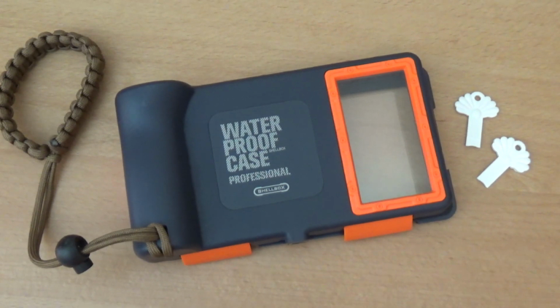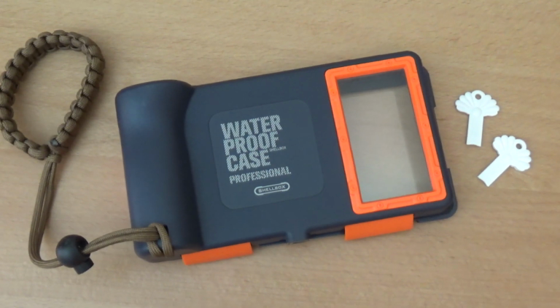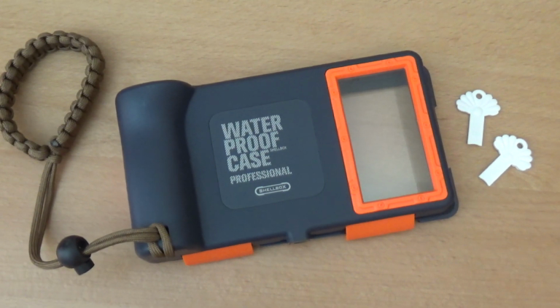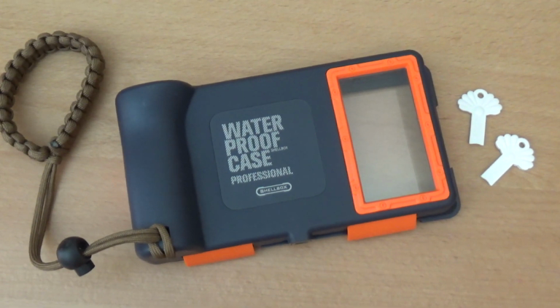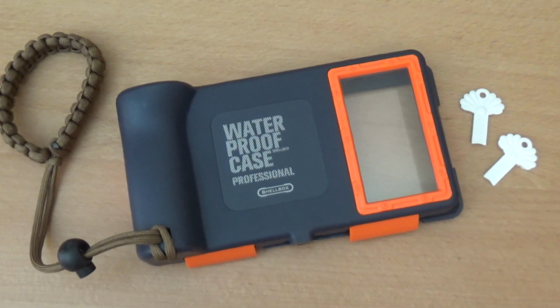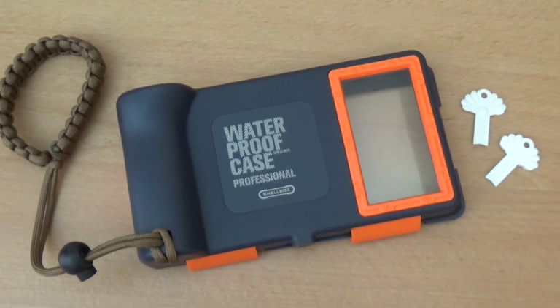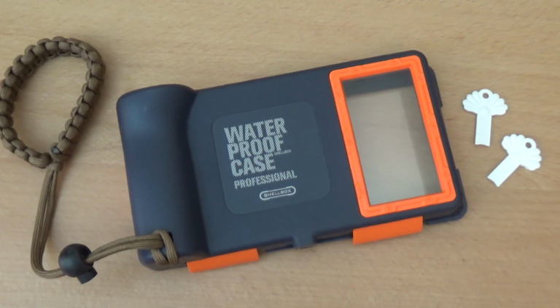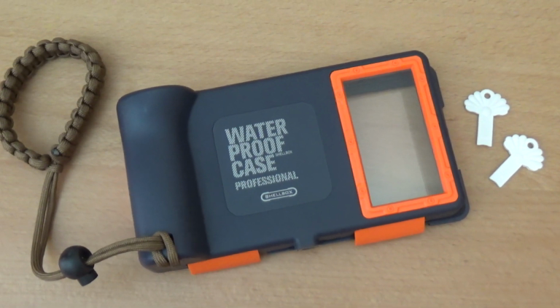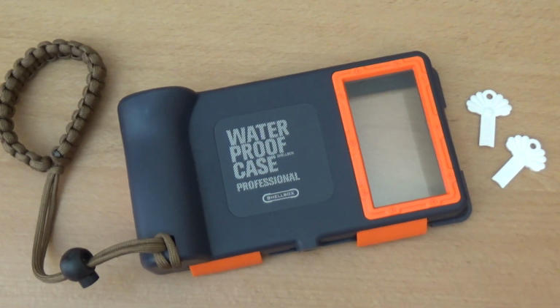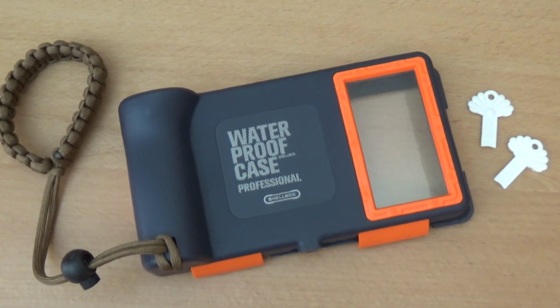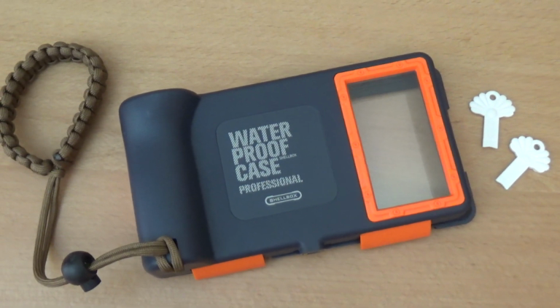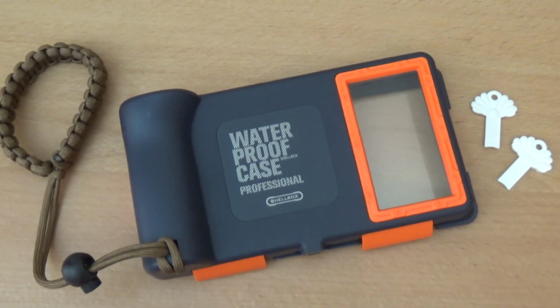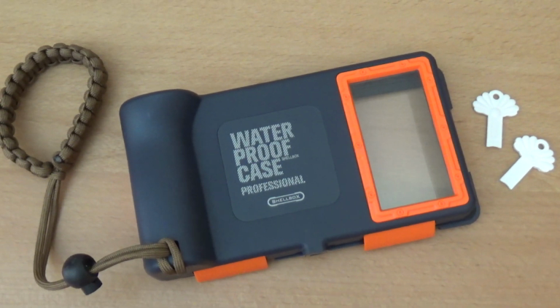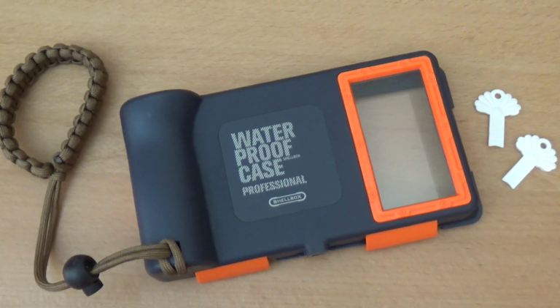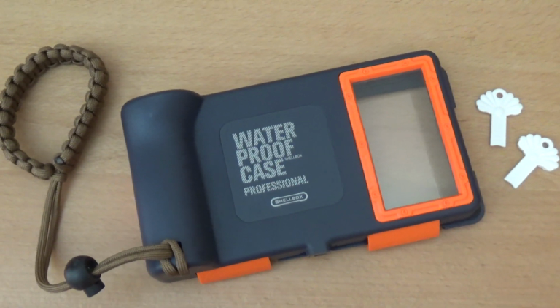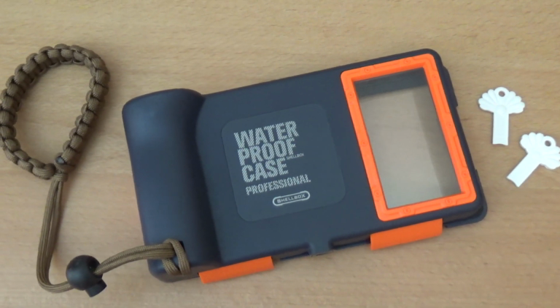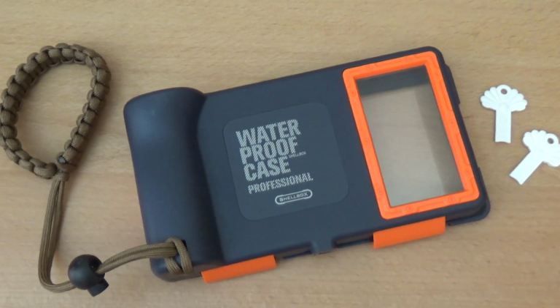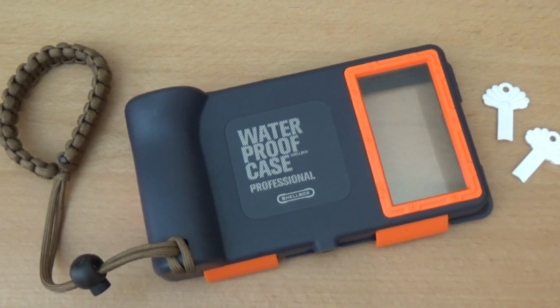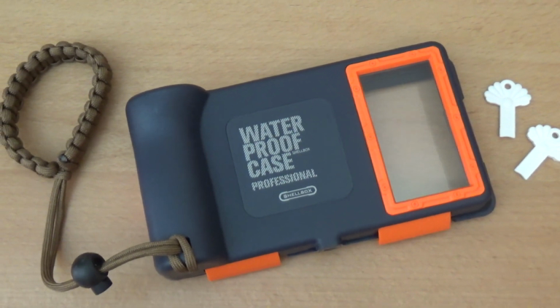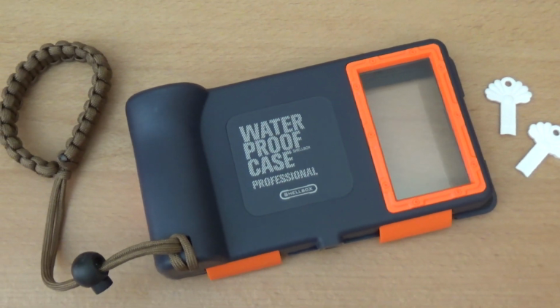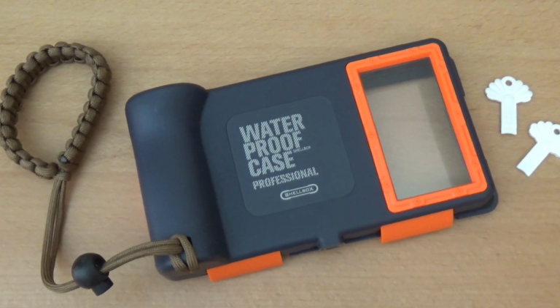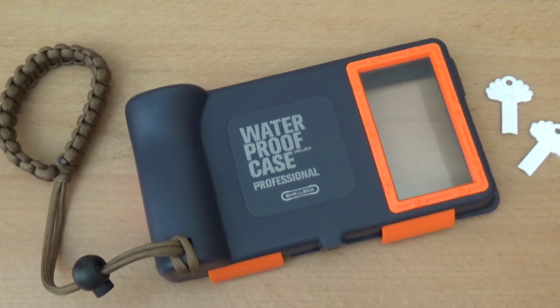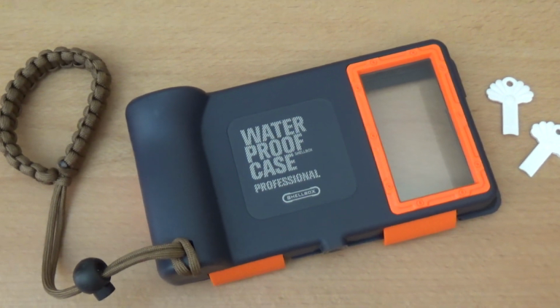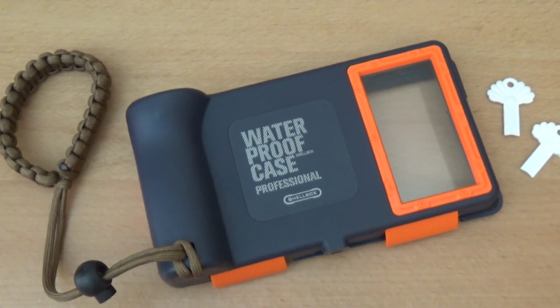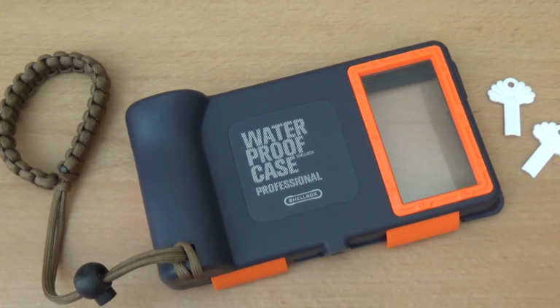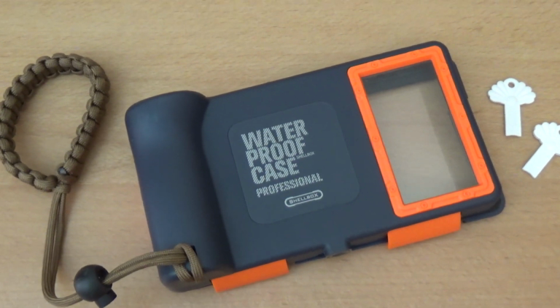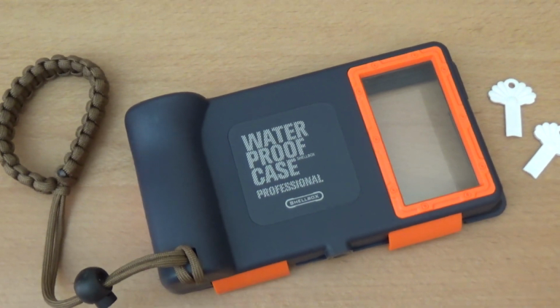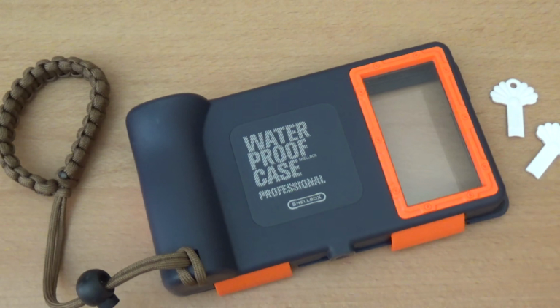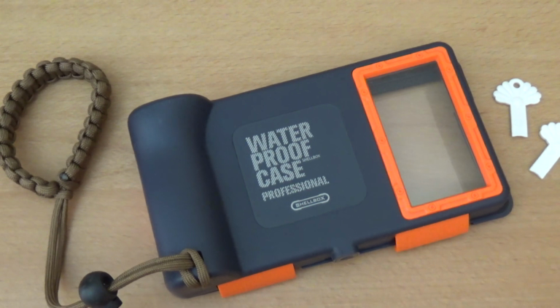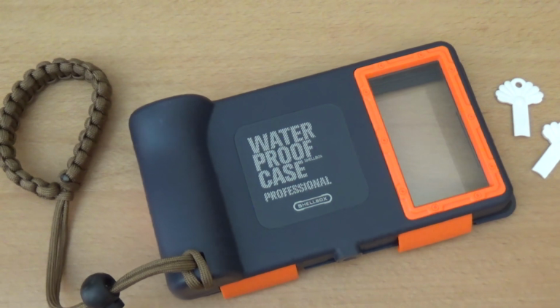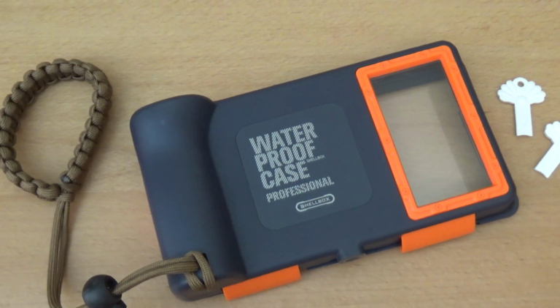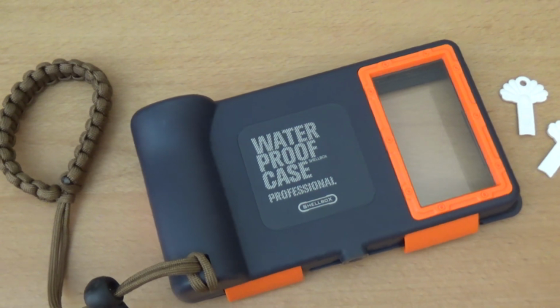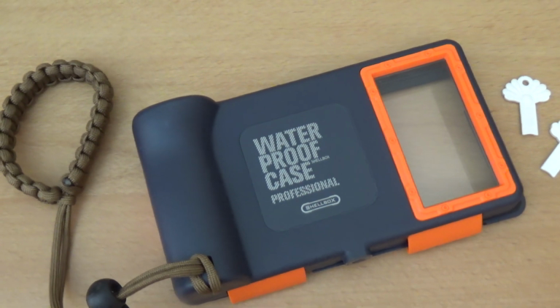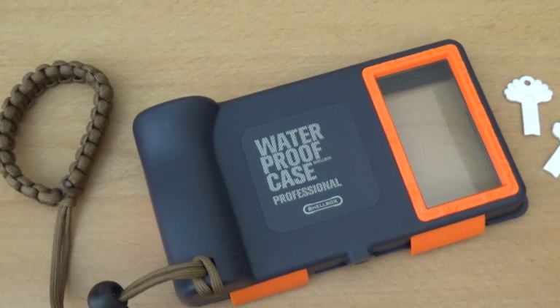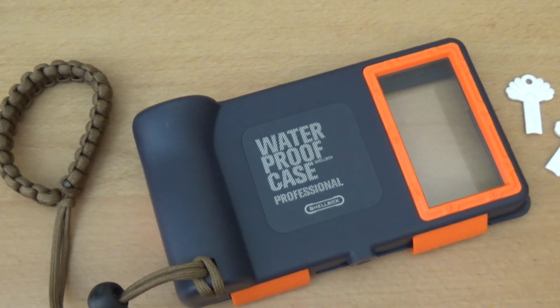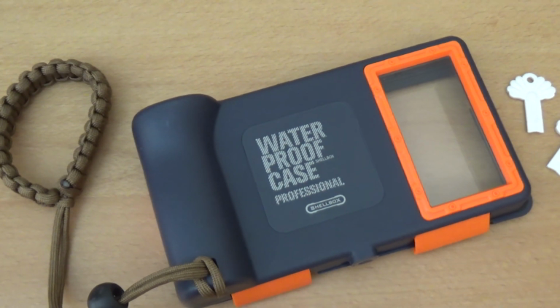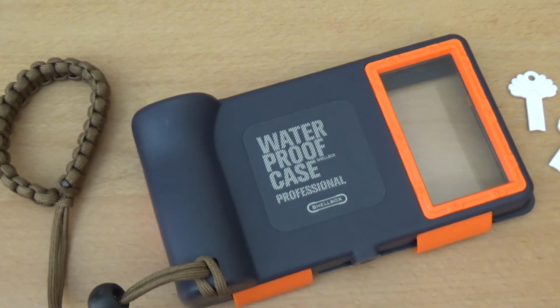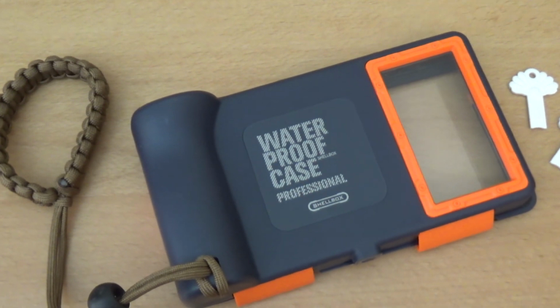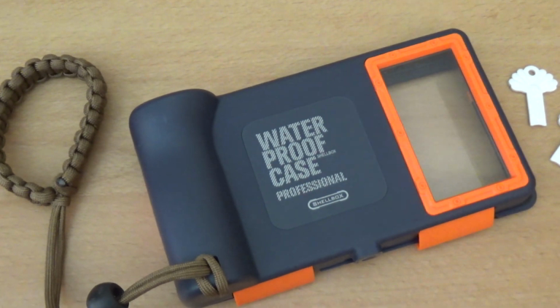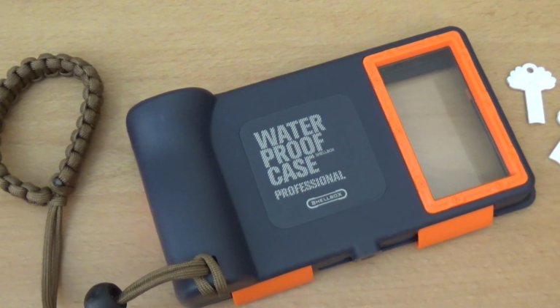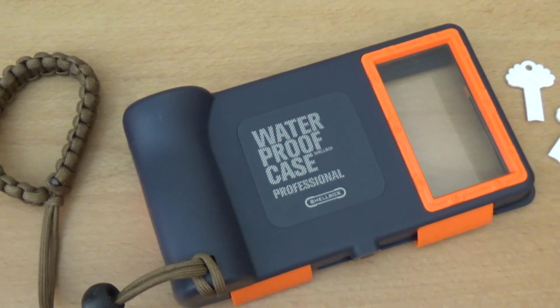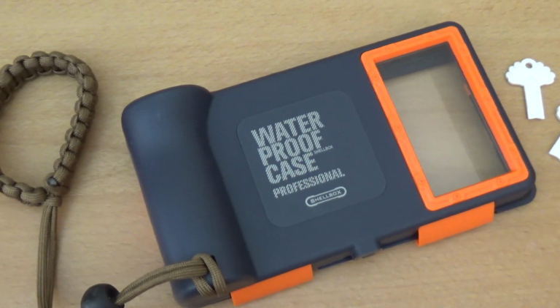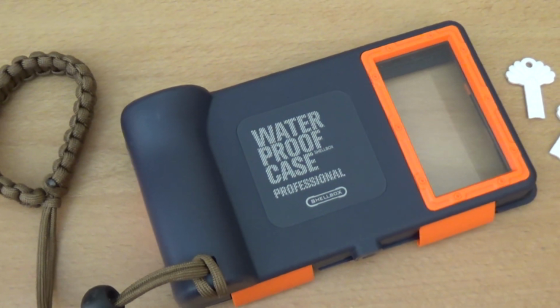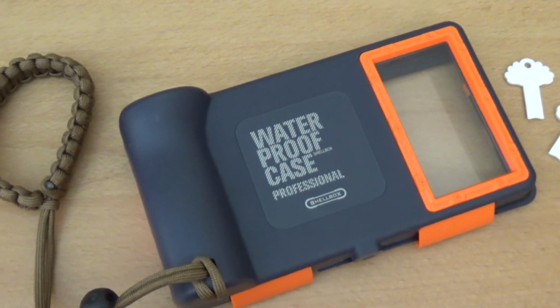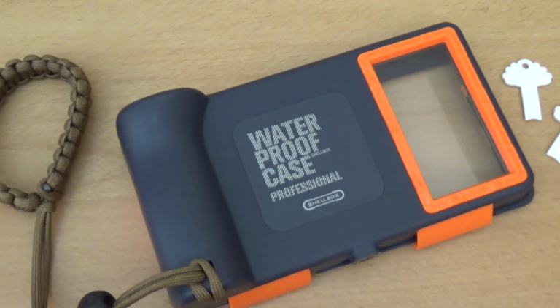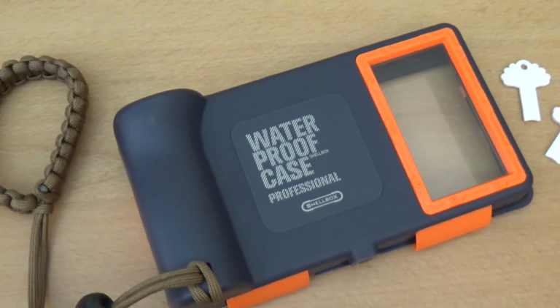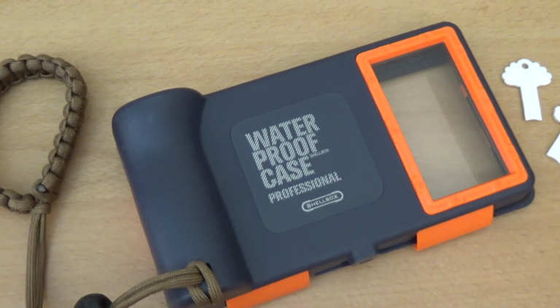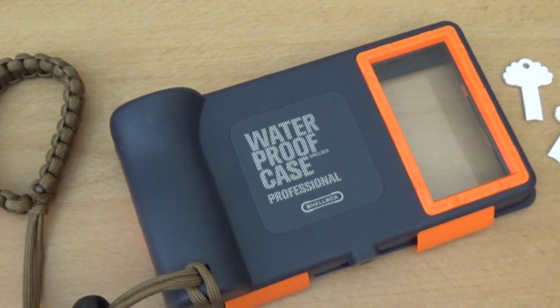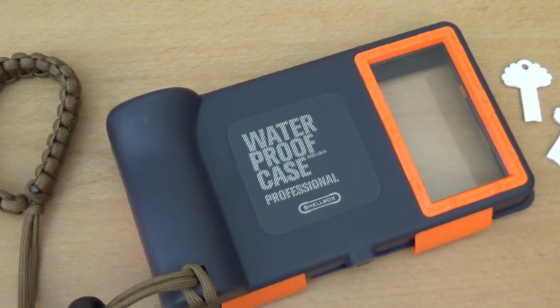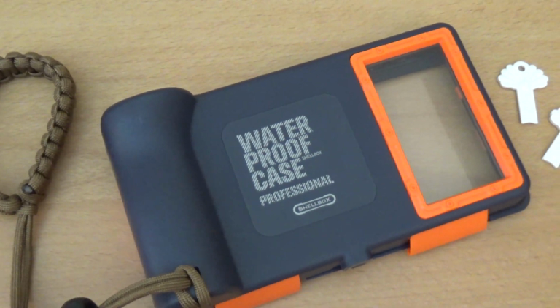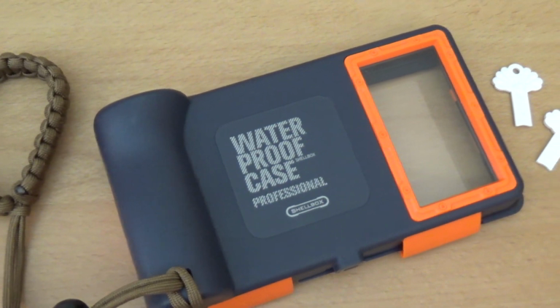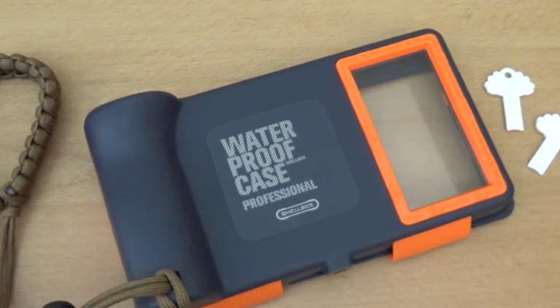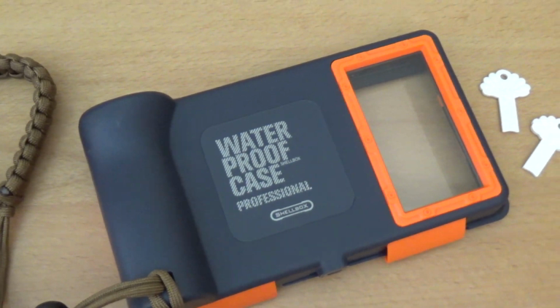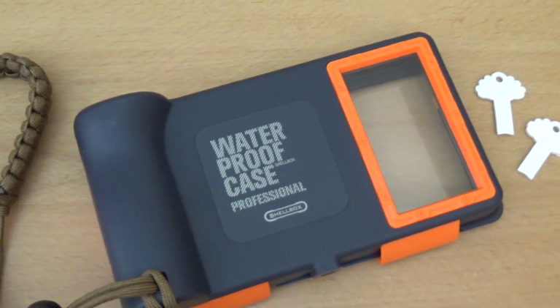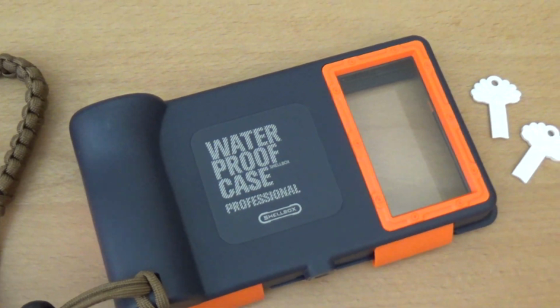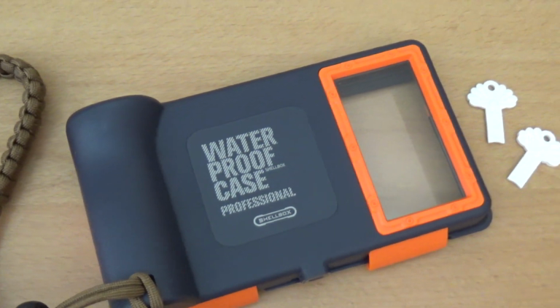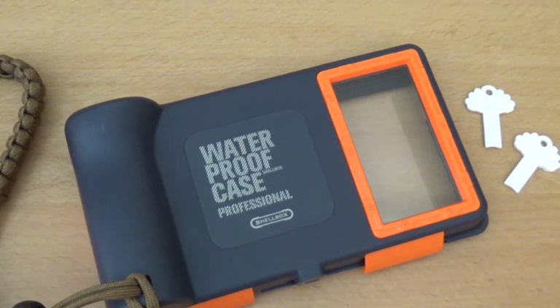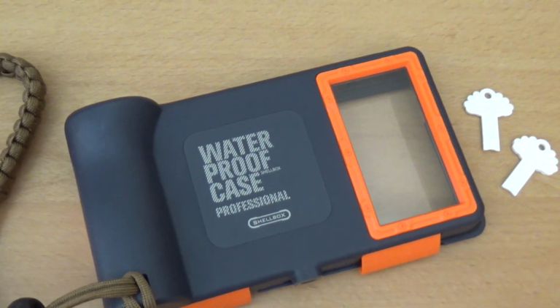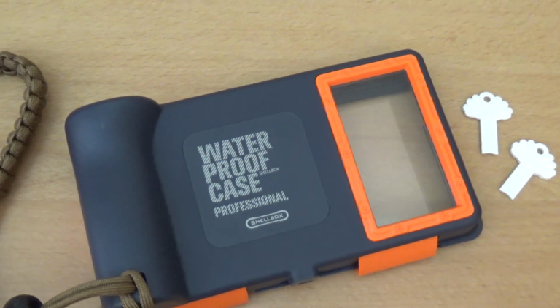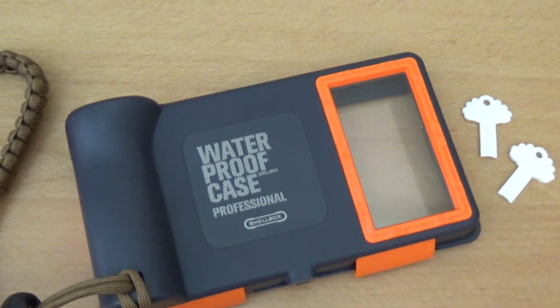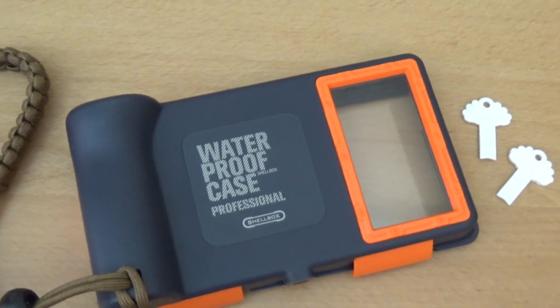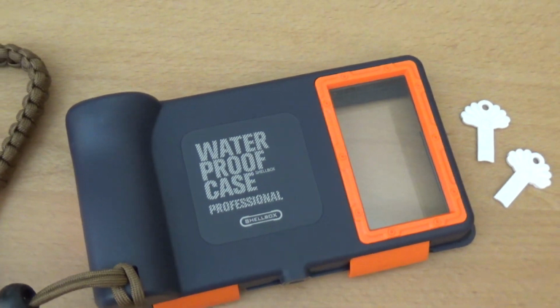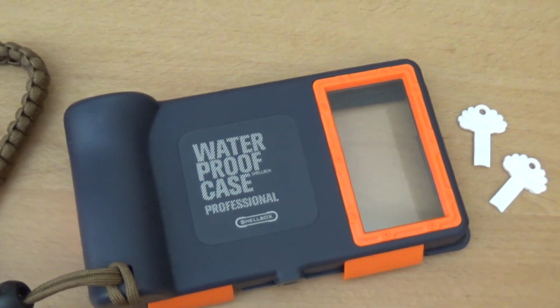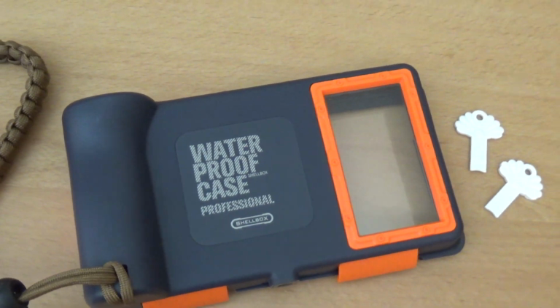Hi, today I want to give you a short review and a couple of close-ups of this cool waterproof case.